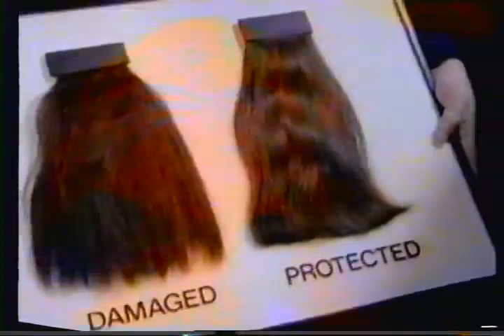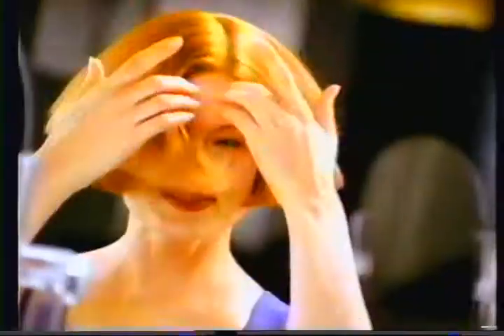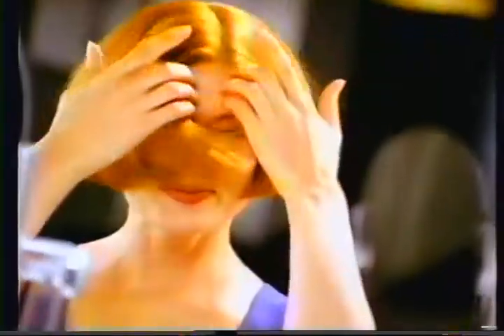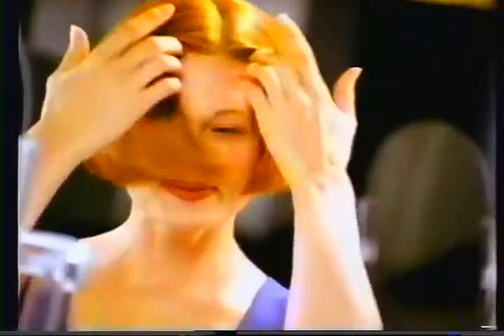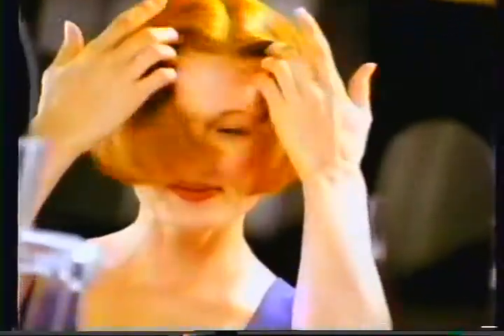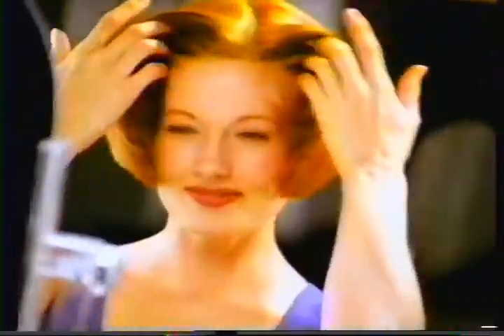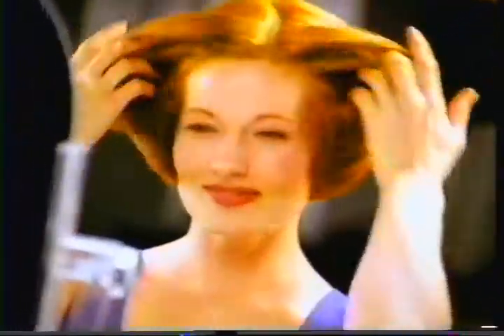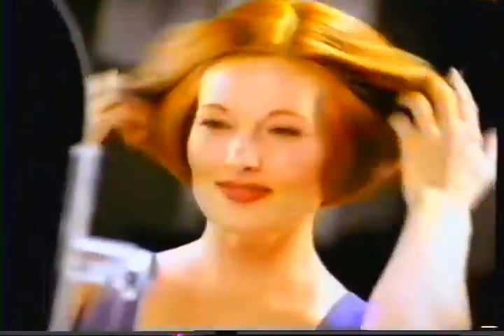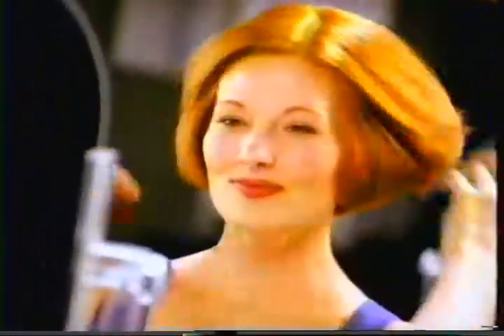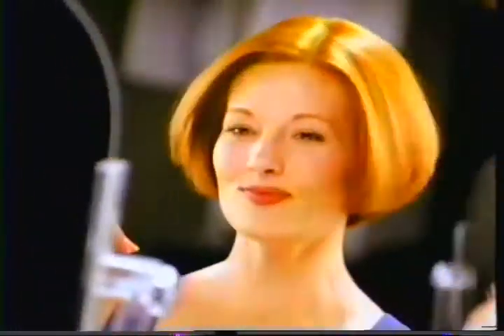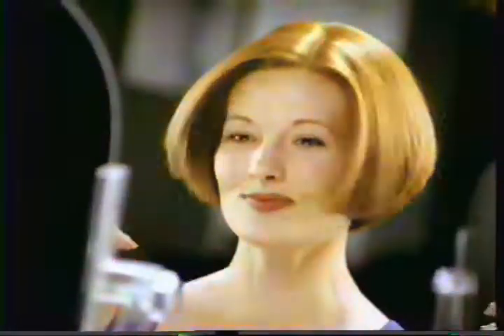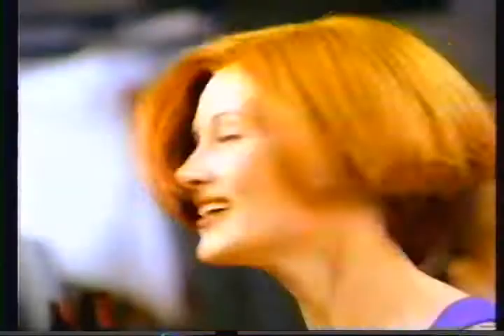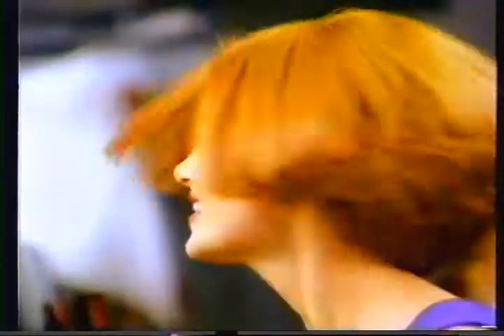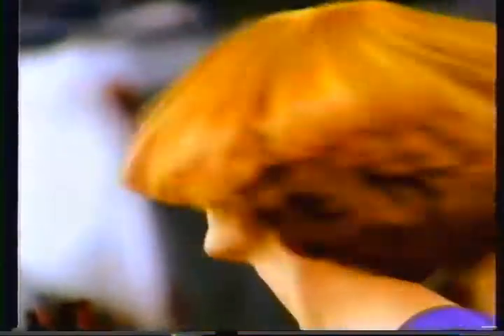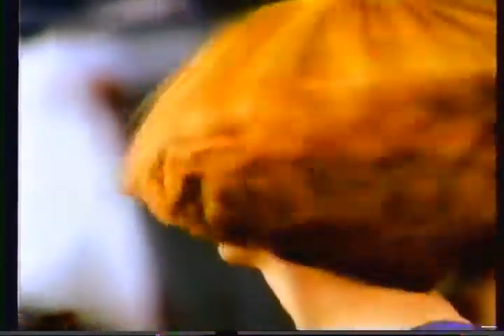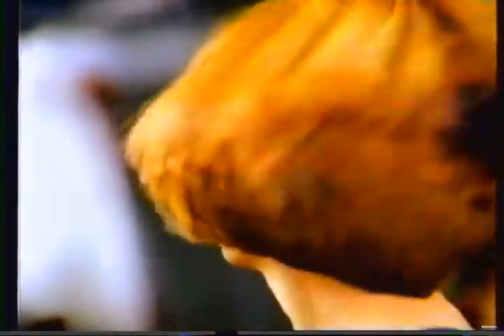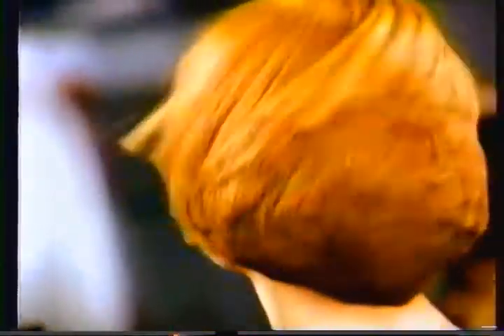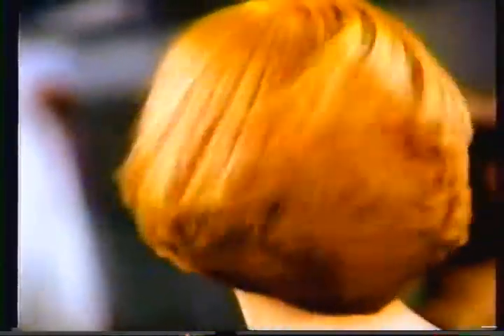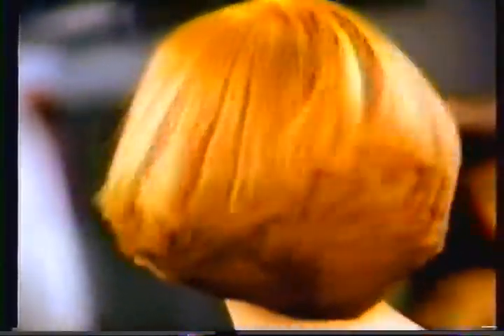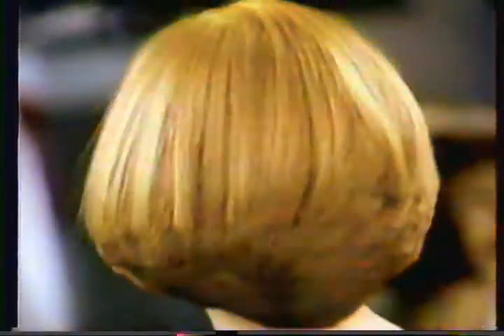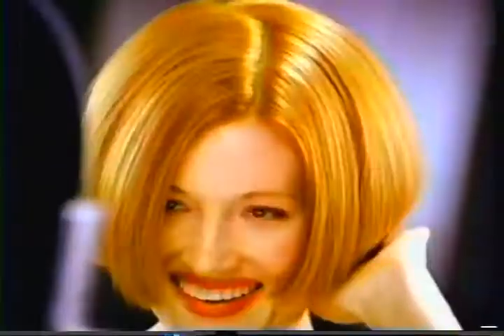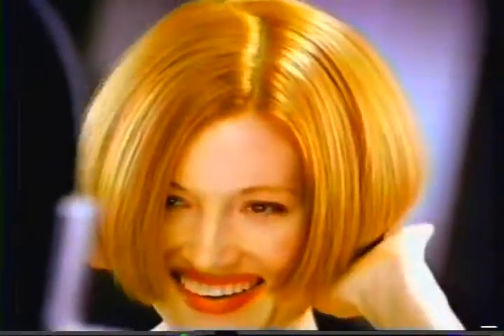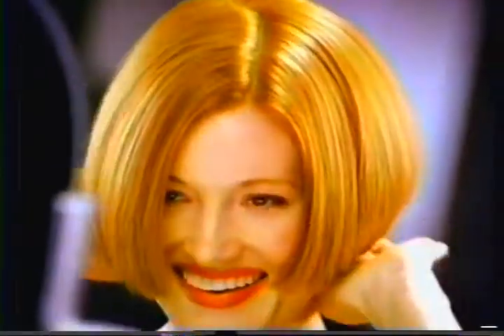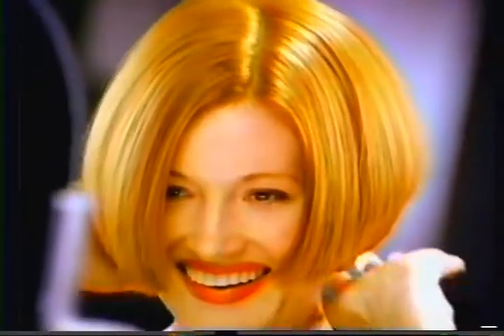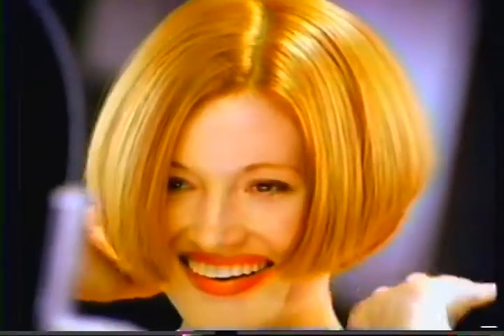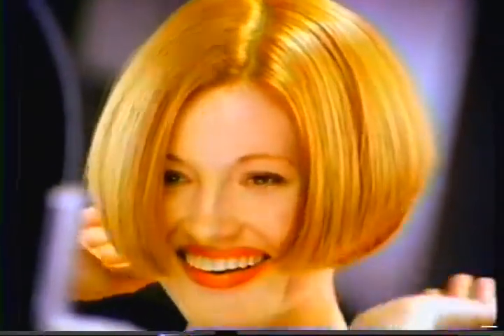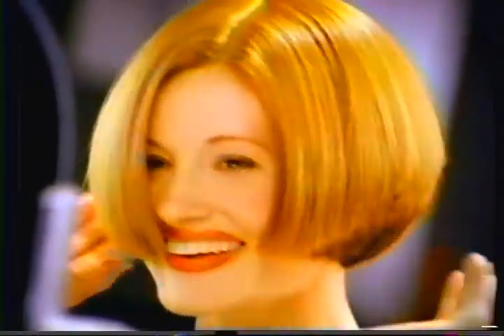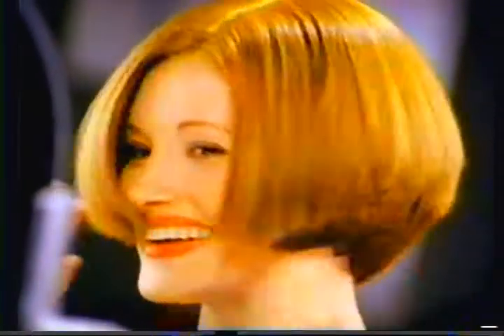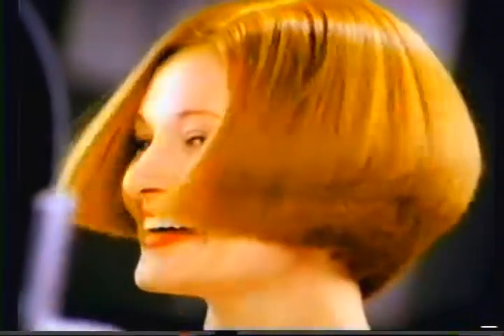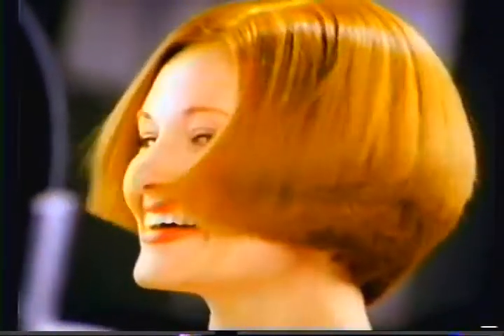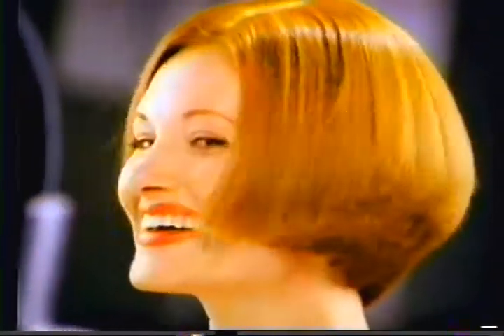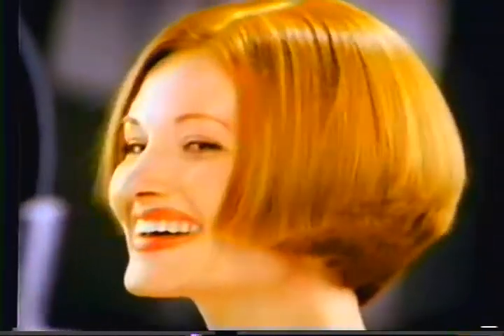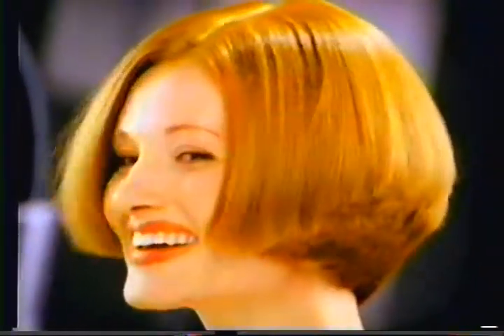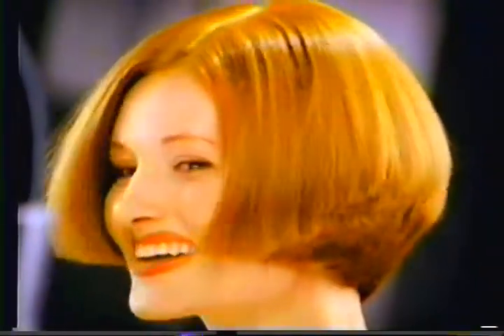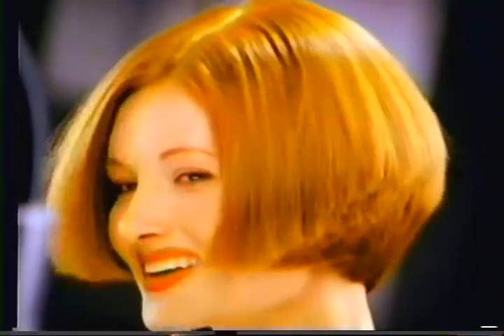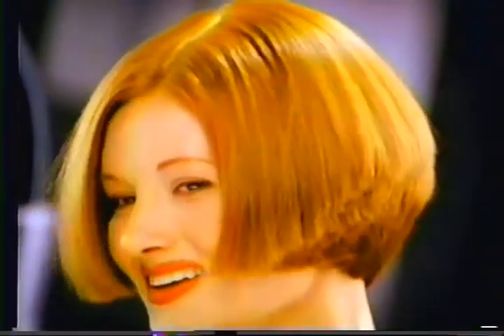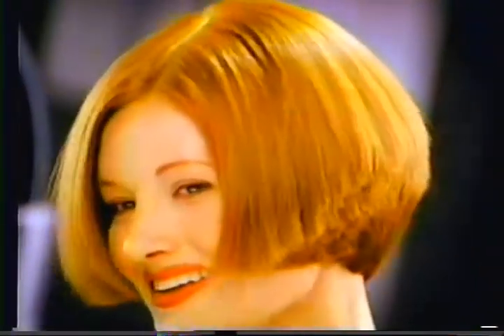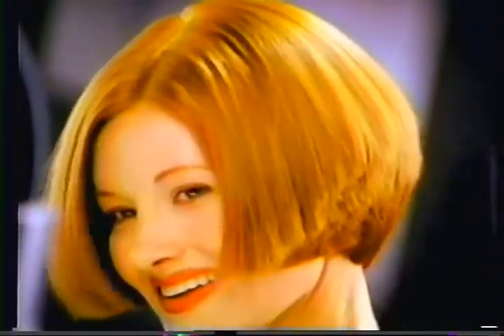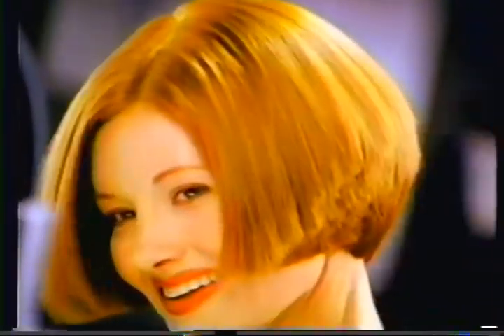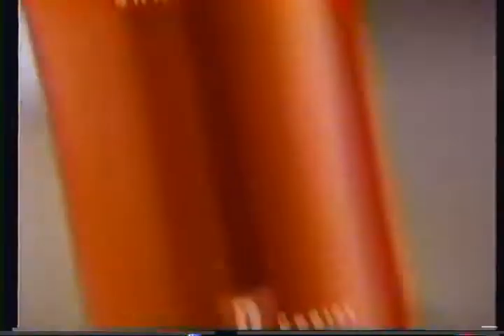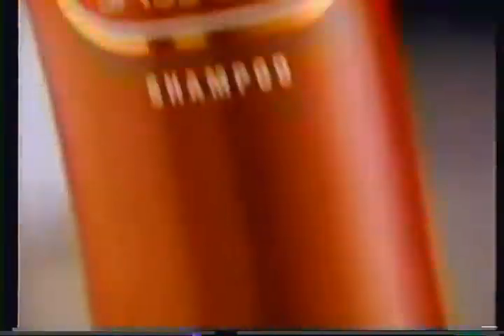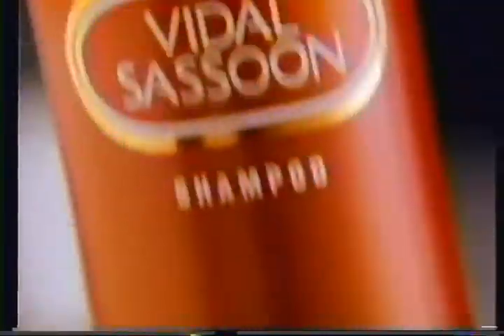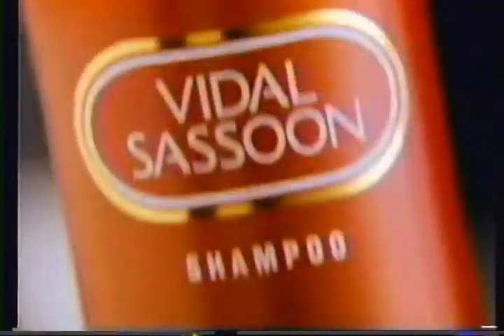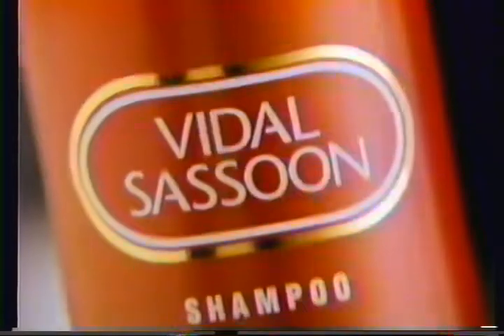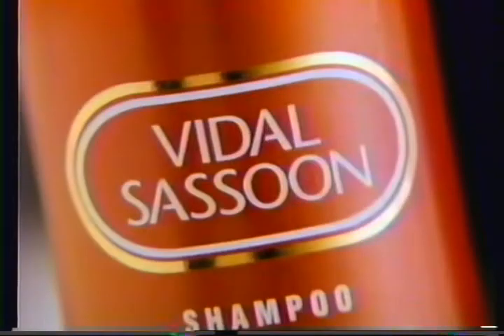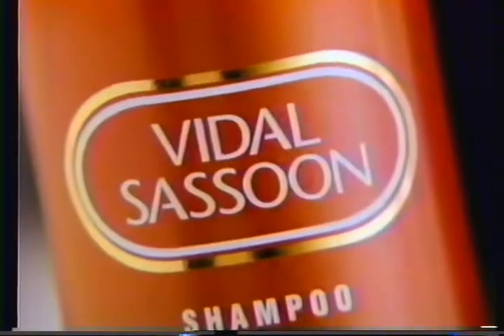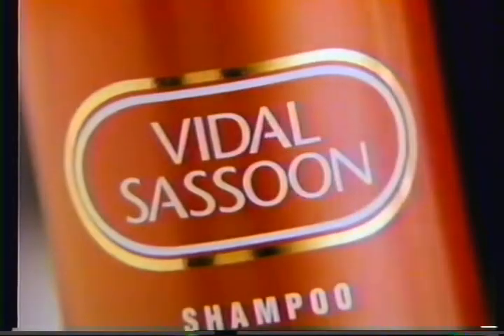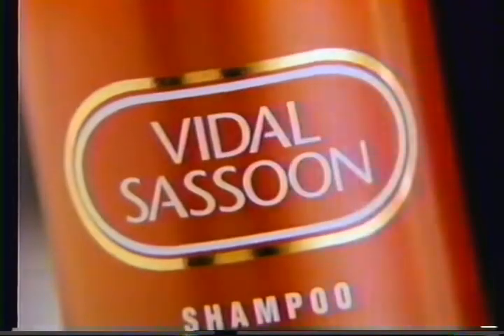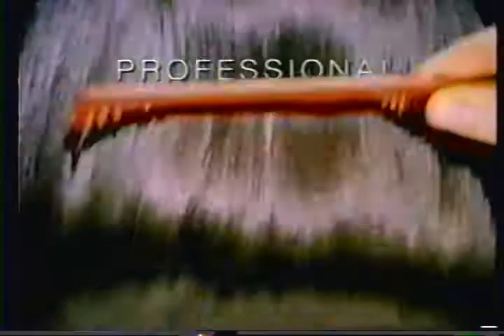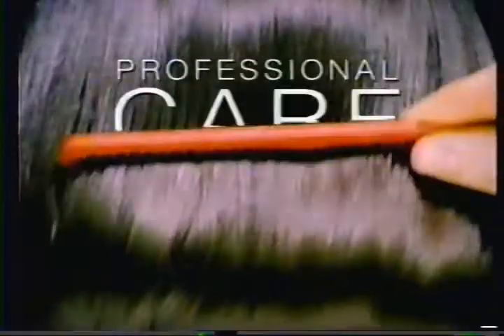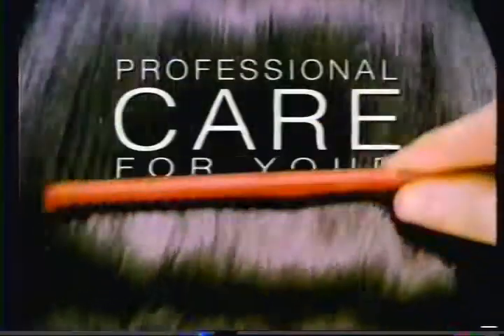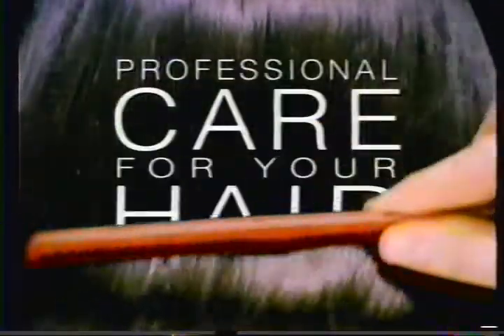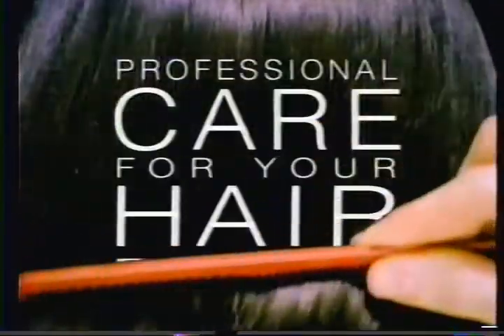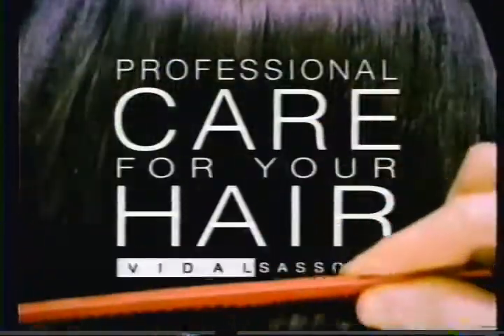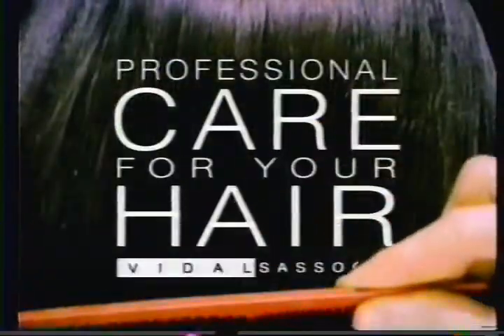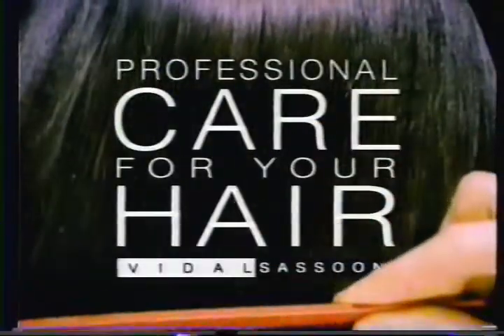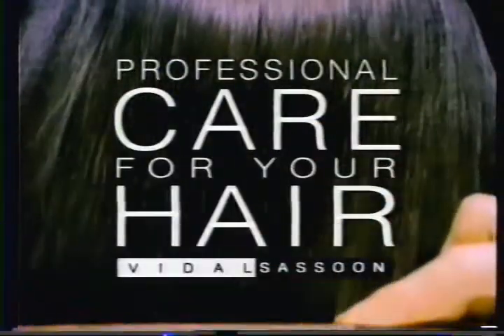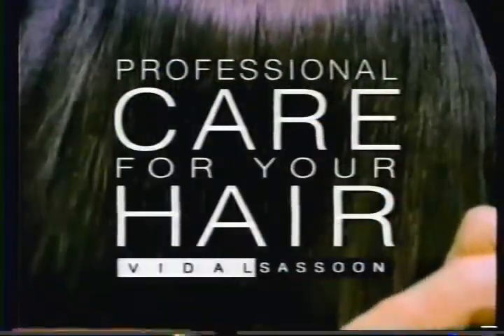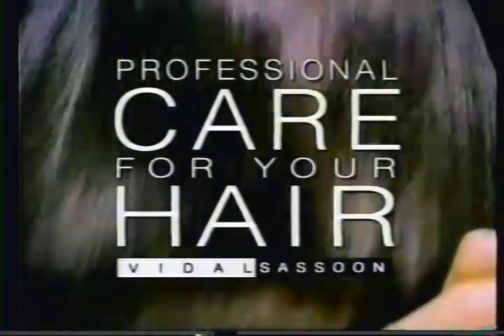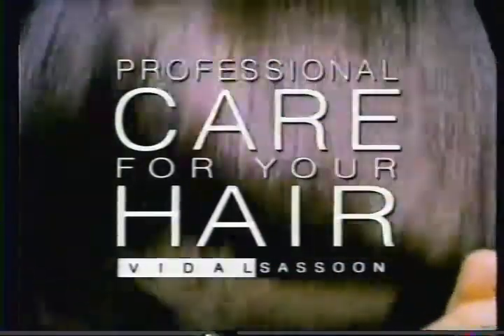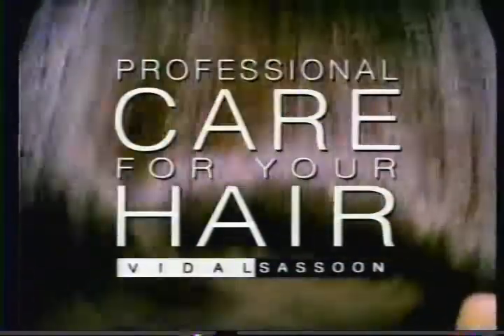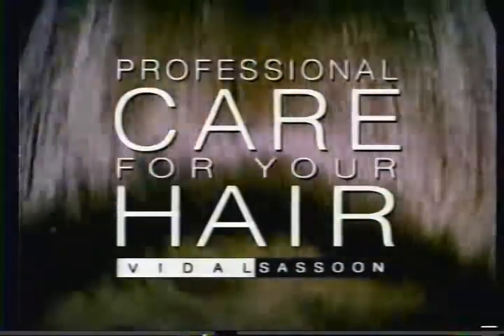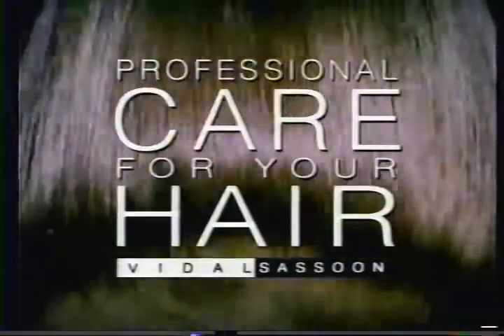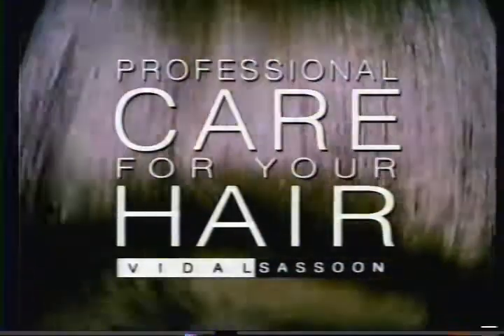To give you professional results like this every day. Vidal Sassoon. Professional care for your hair.